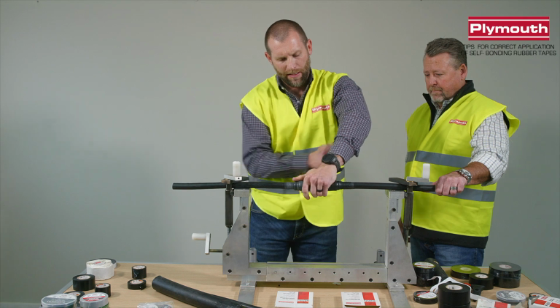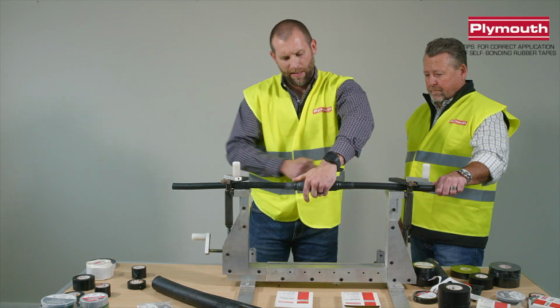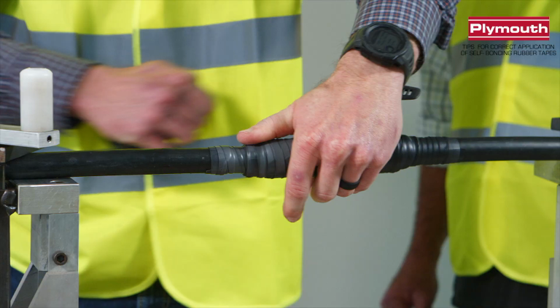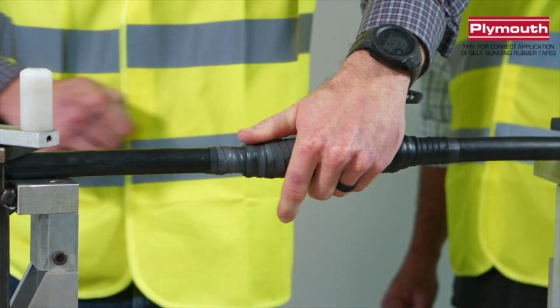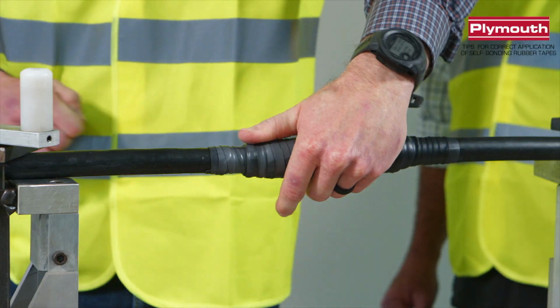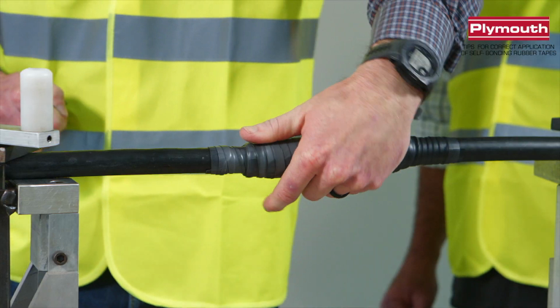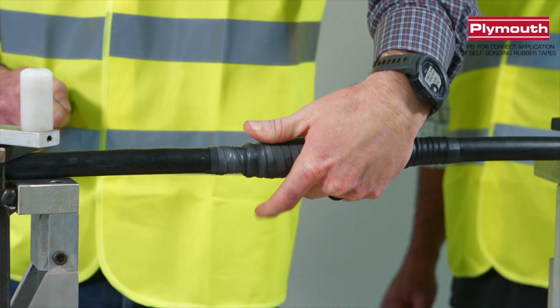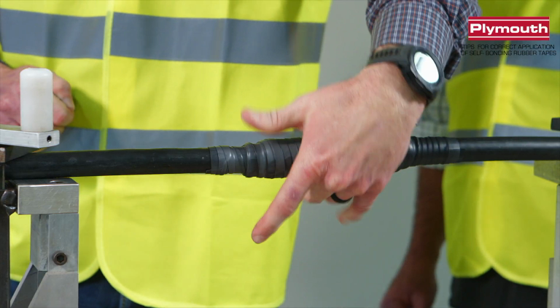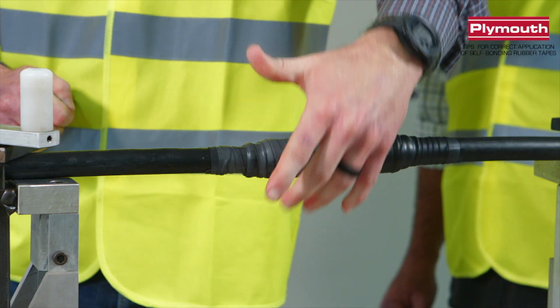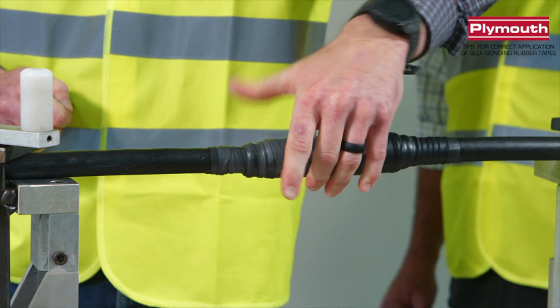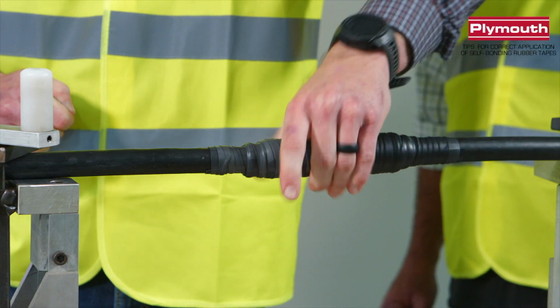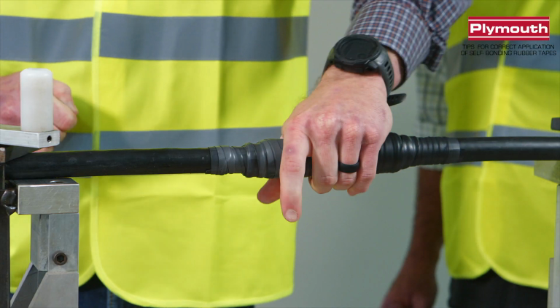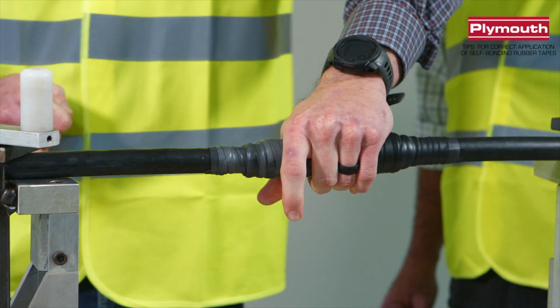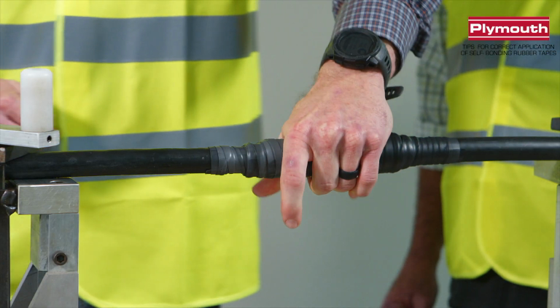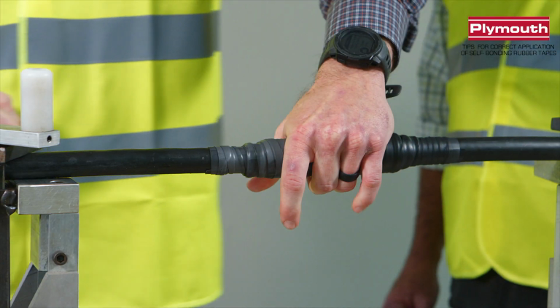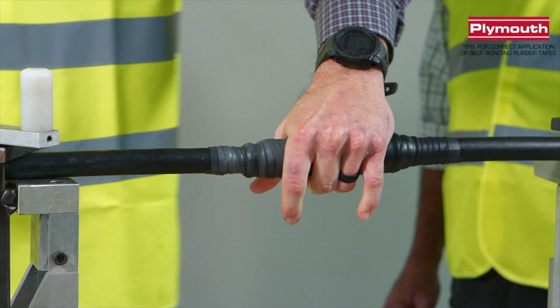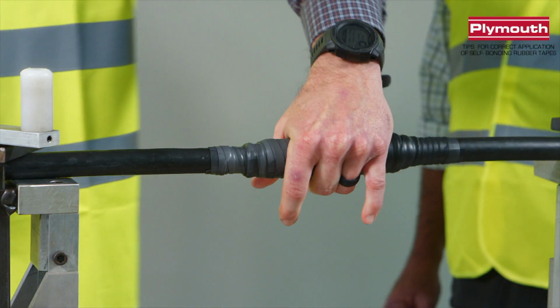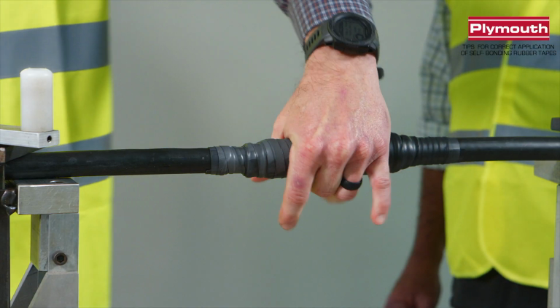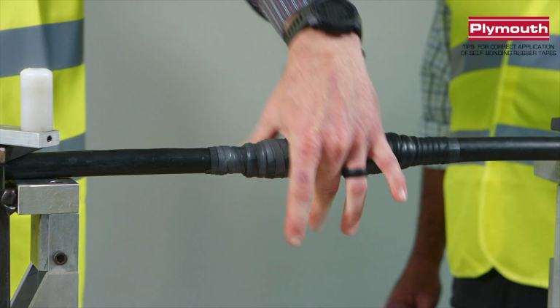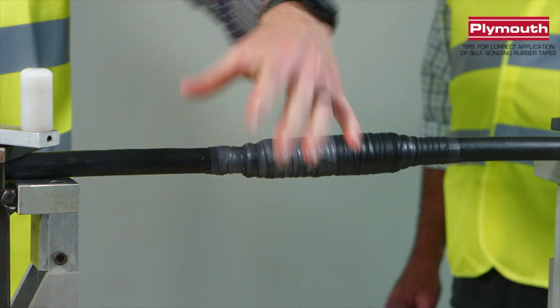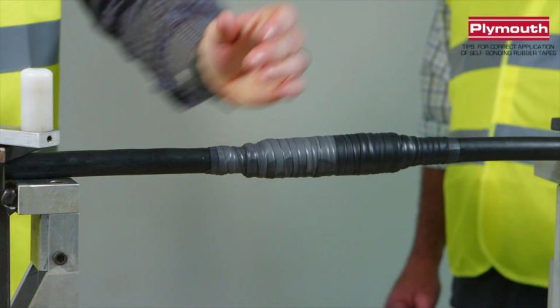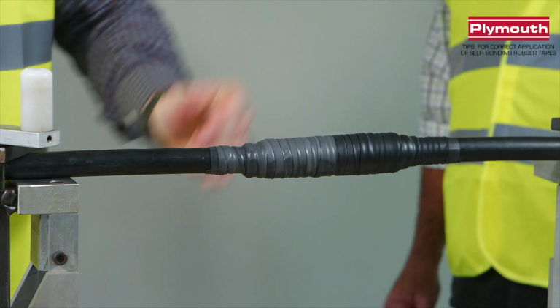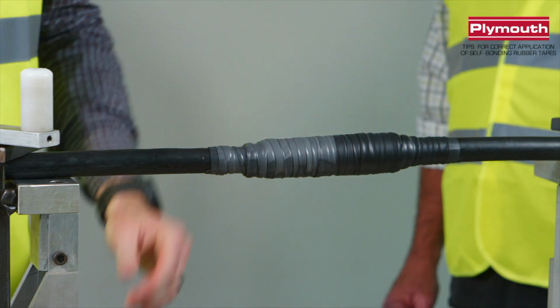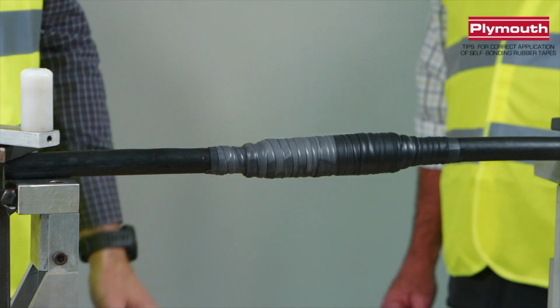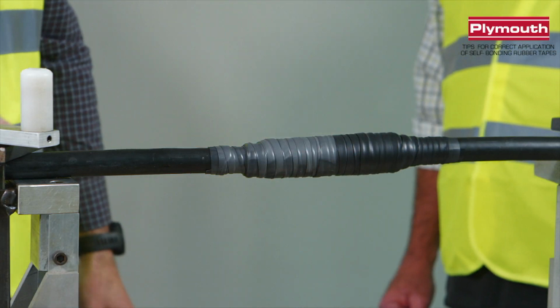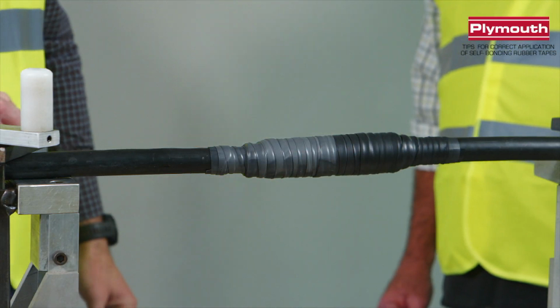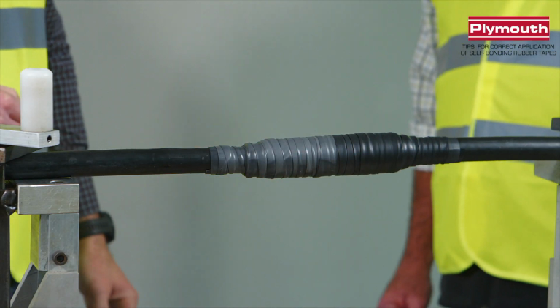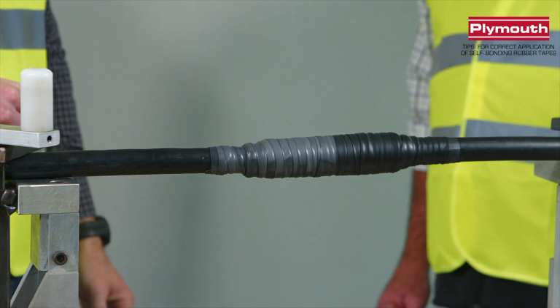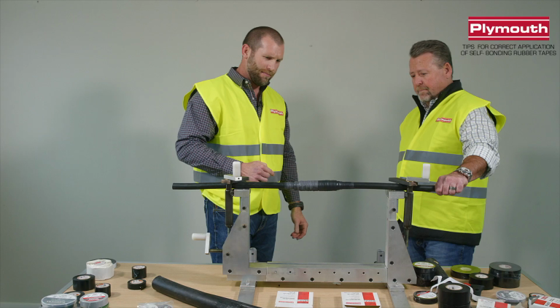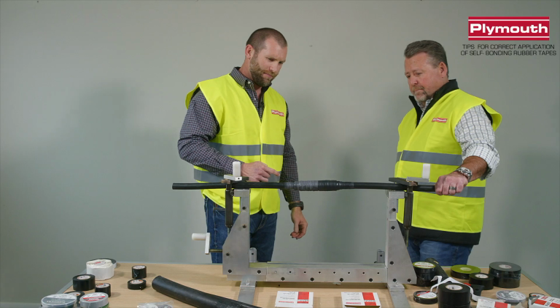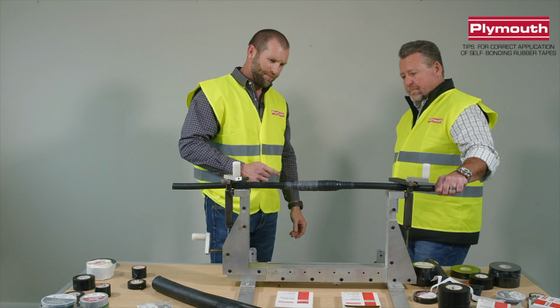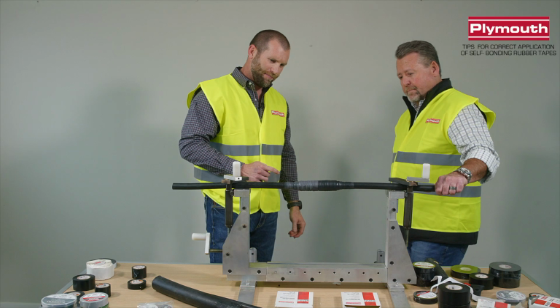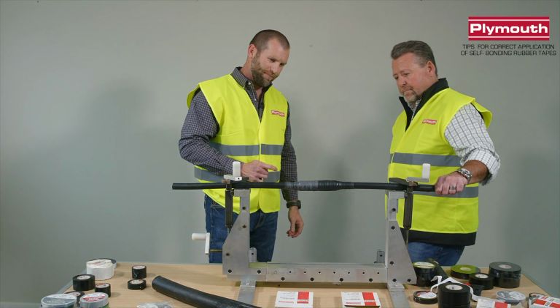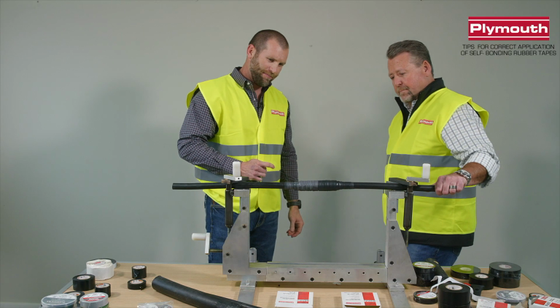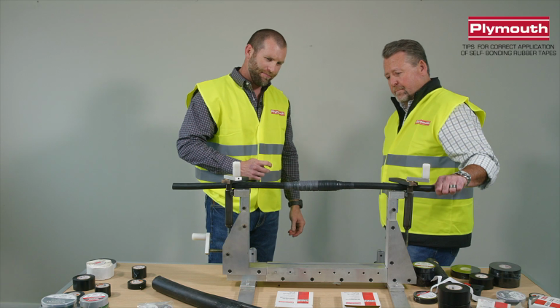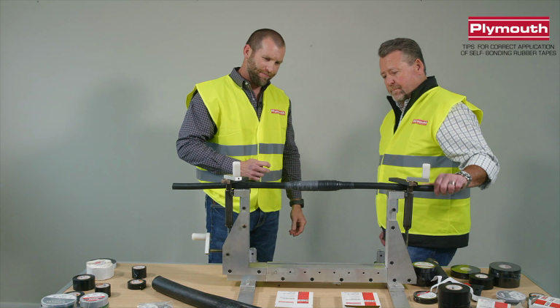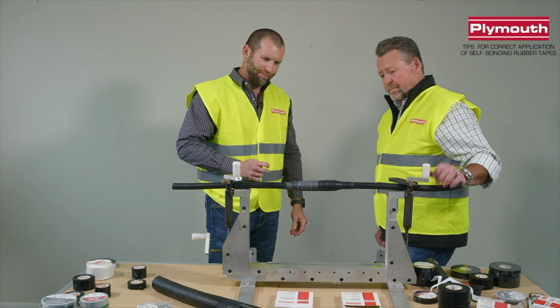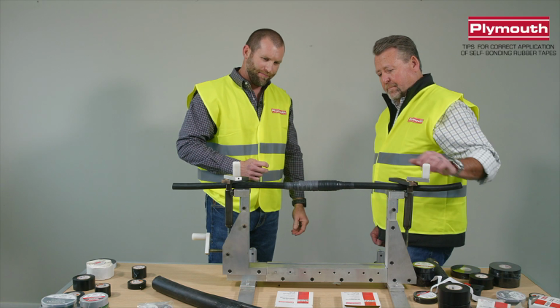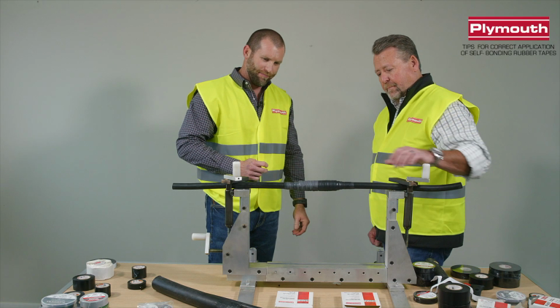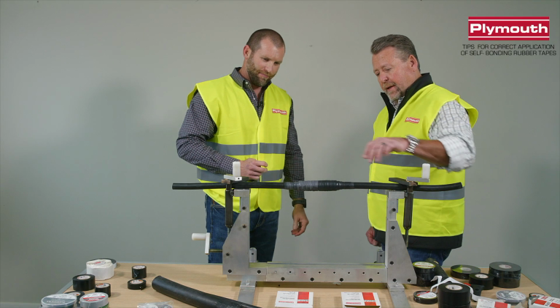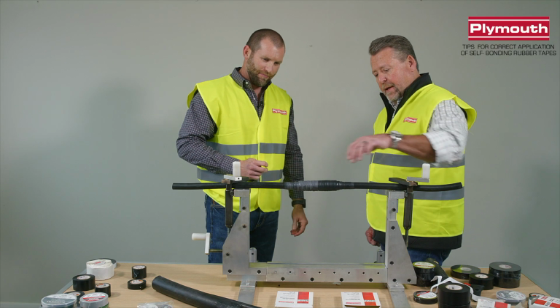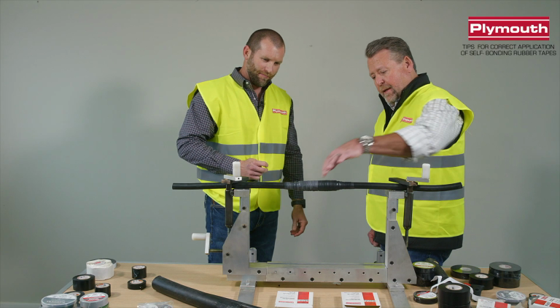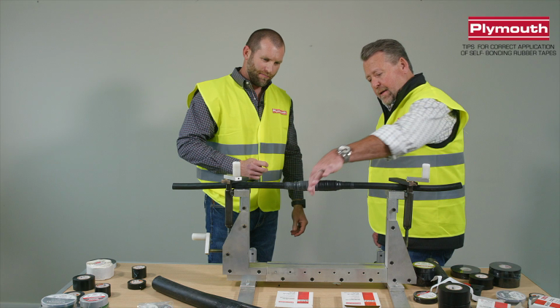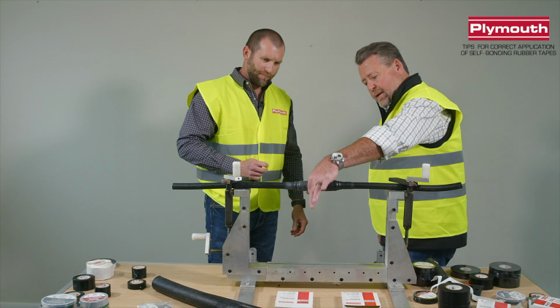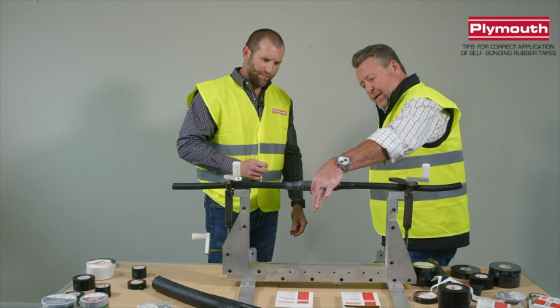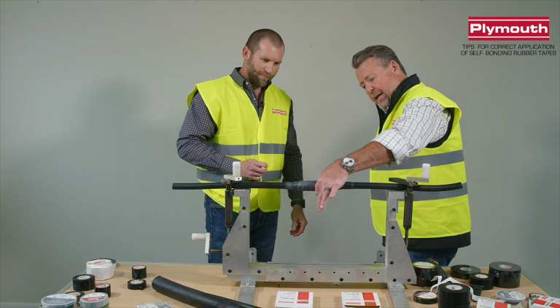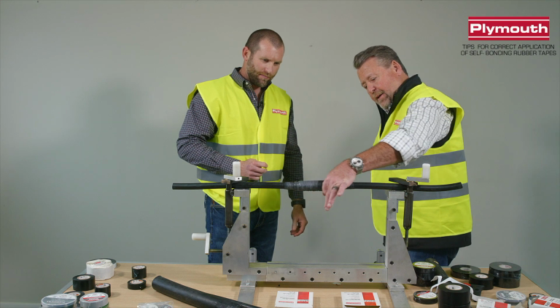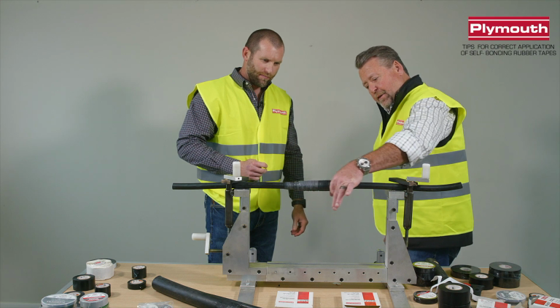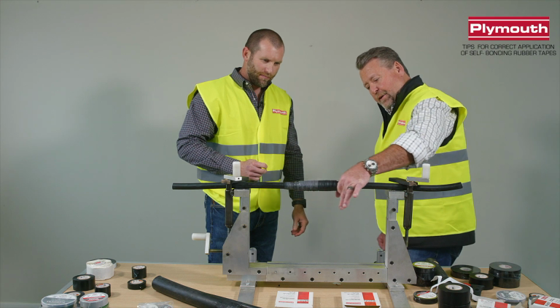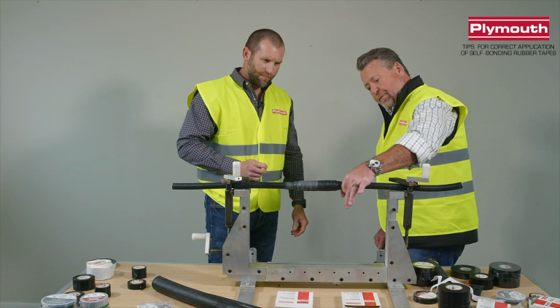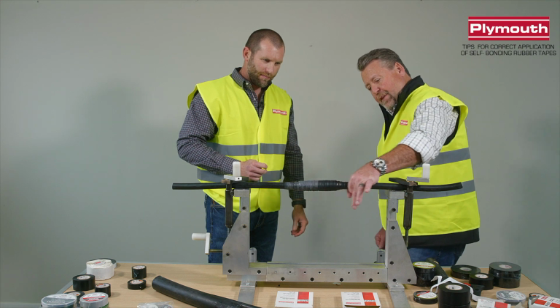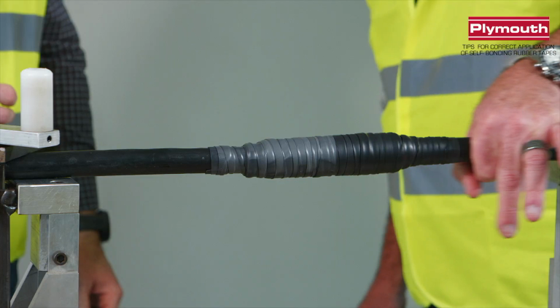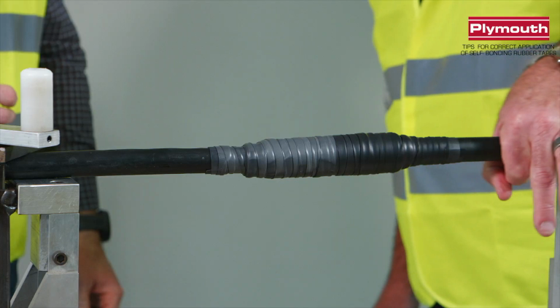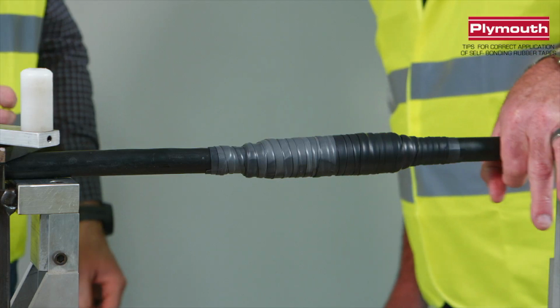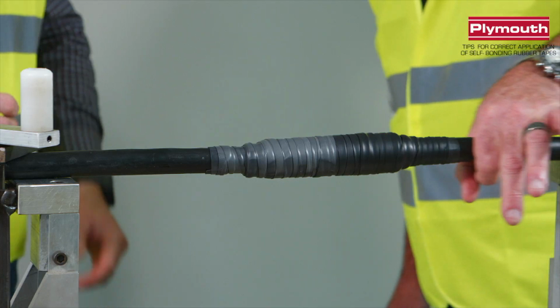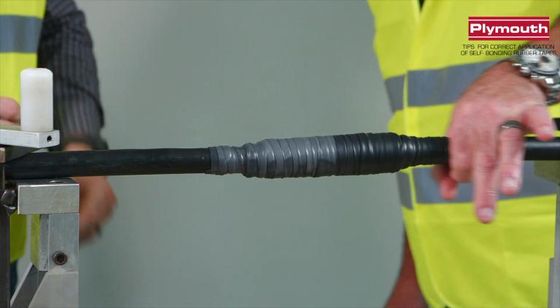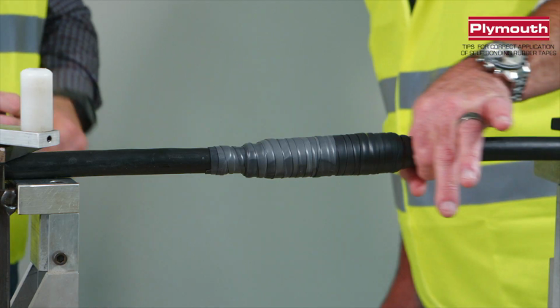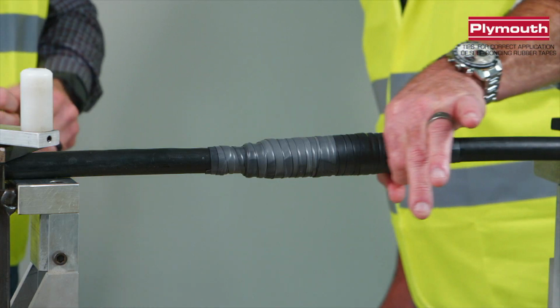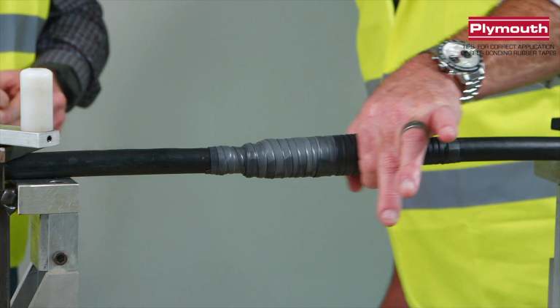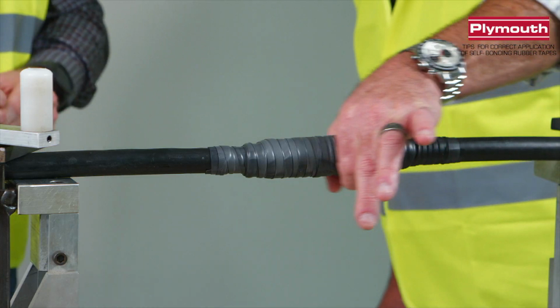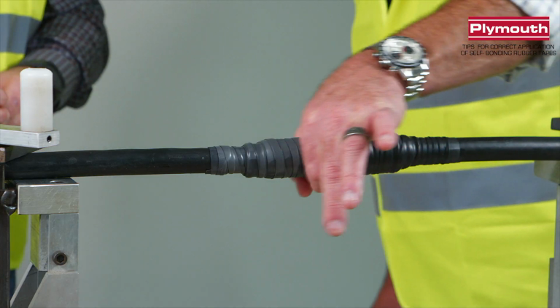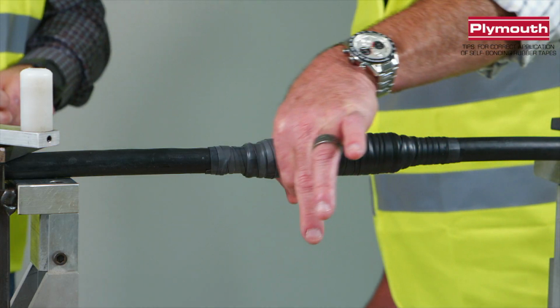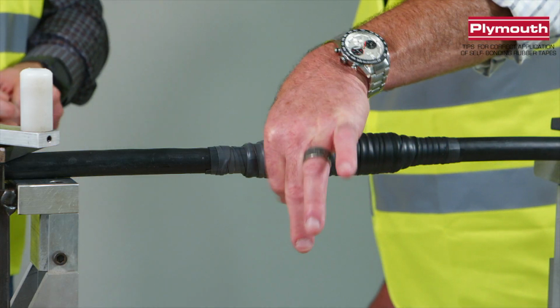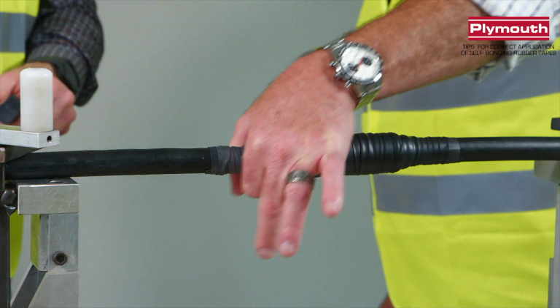Nice easy pull. Tuck it in, make sure it's tucked in. You're looking for that nice tapered transition.